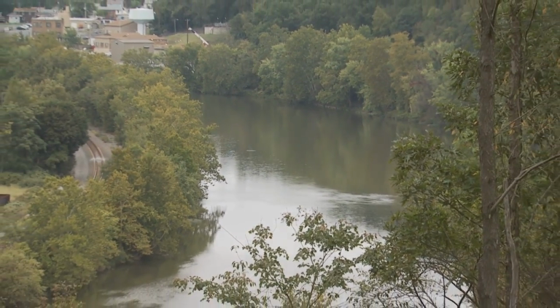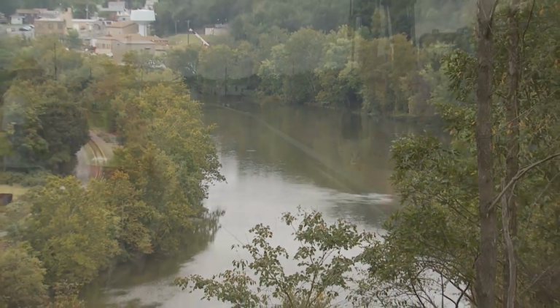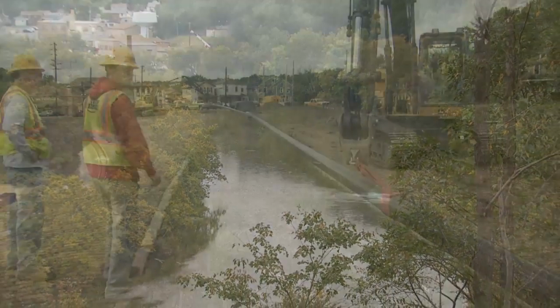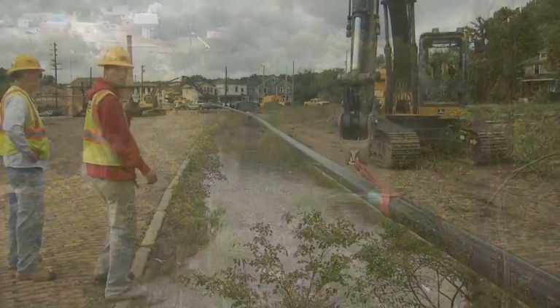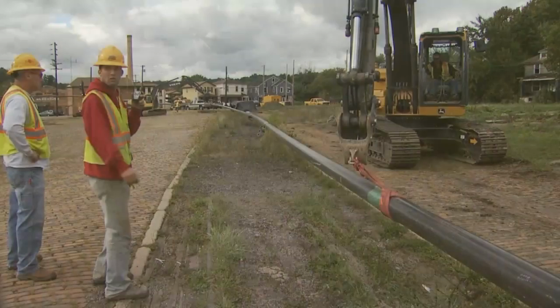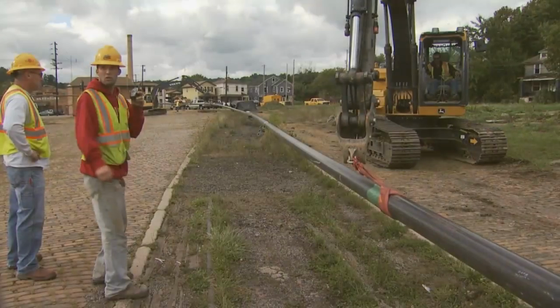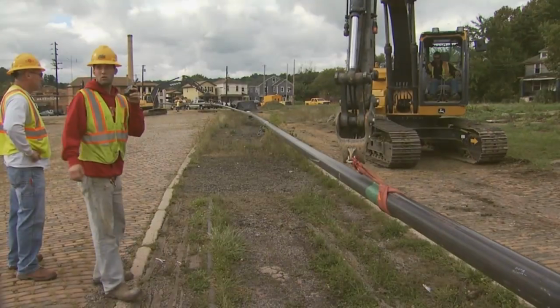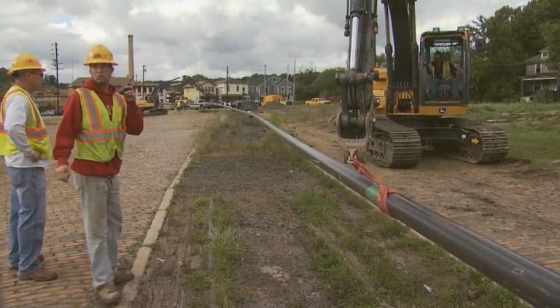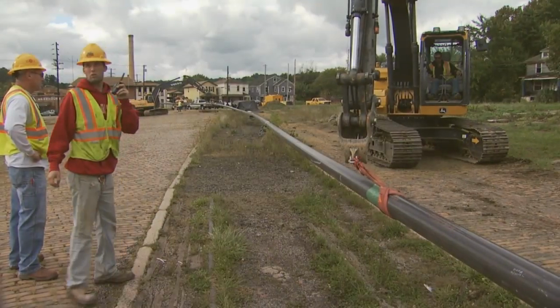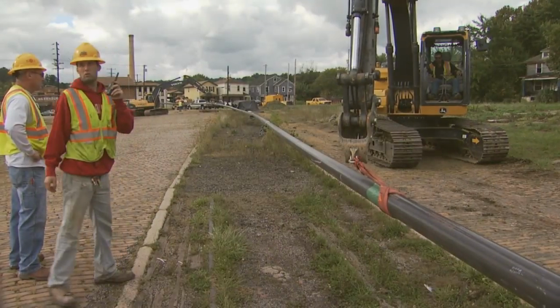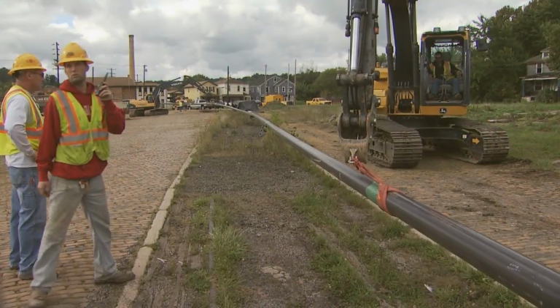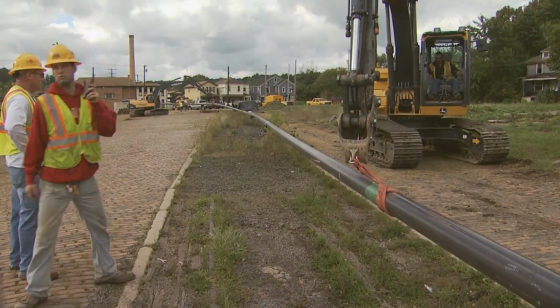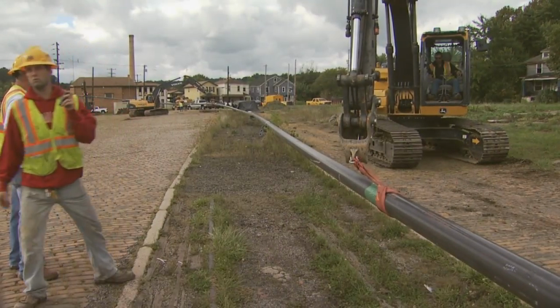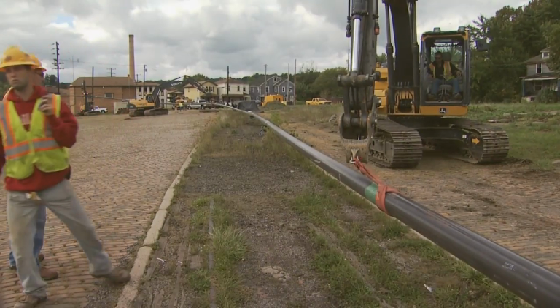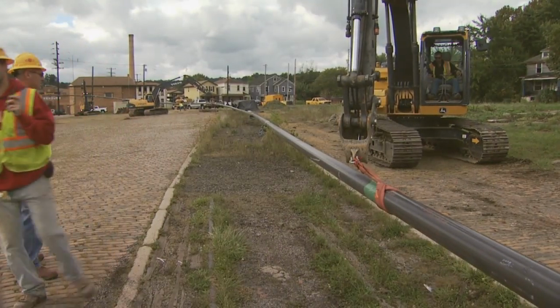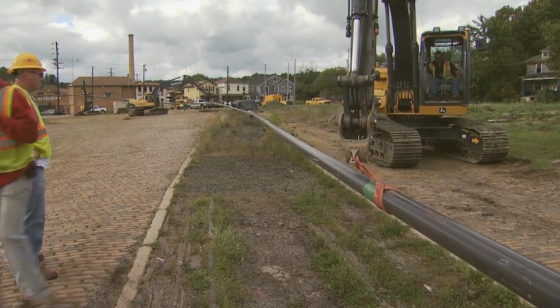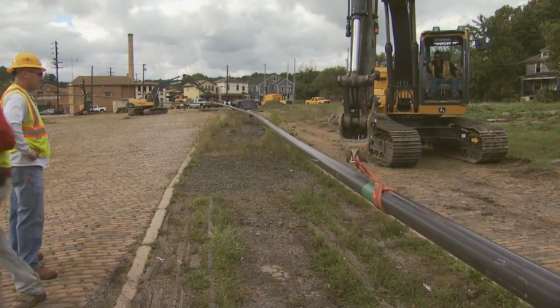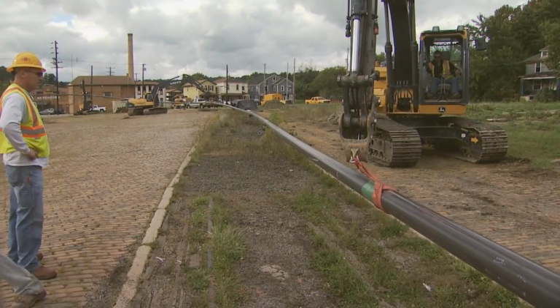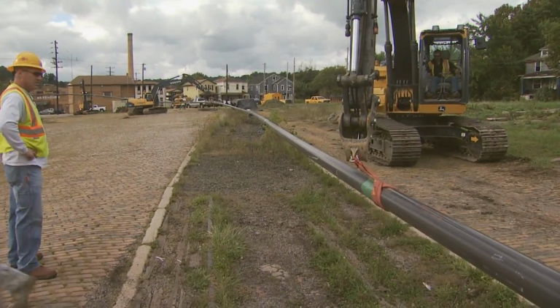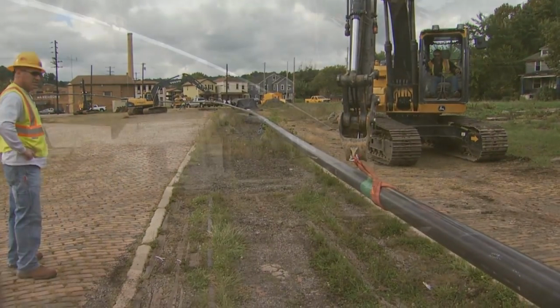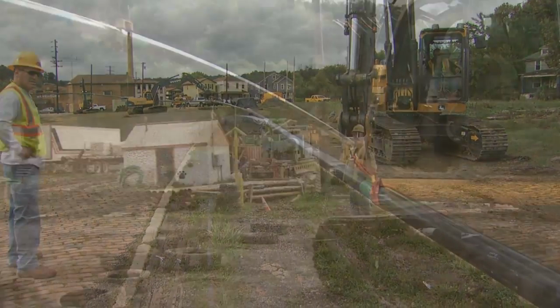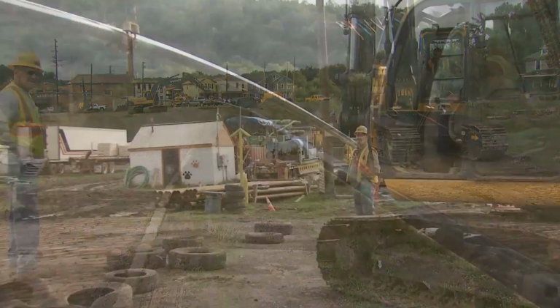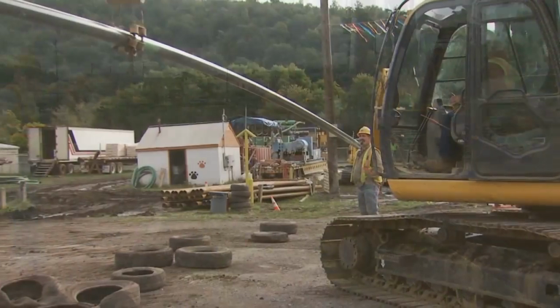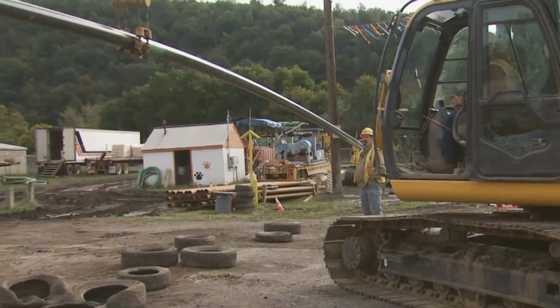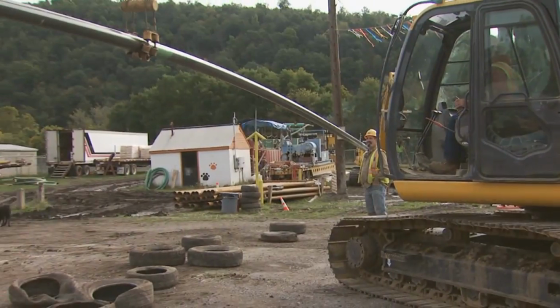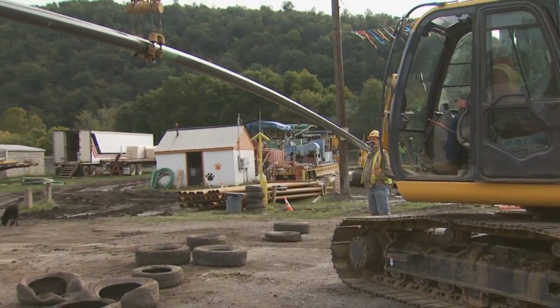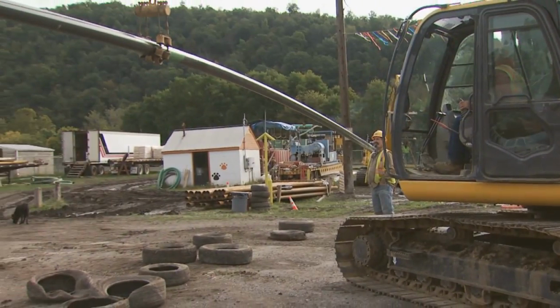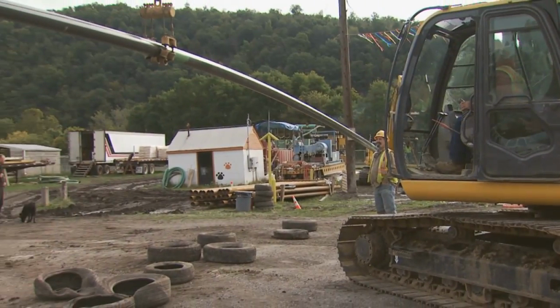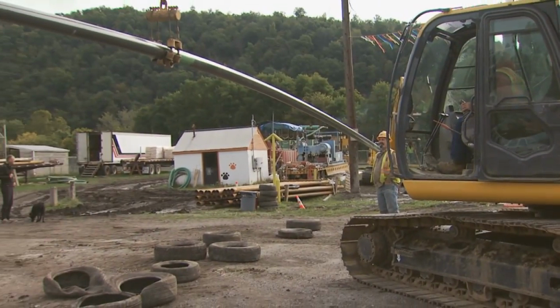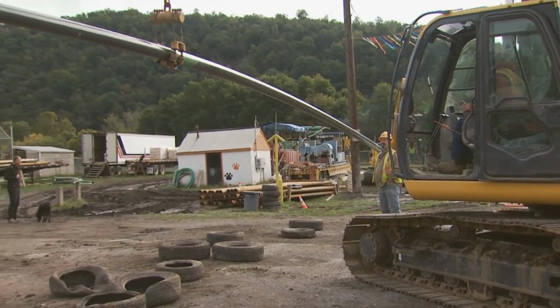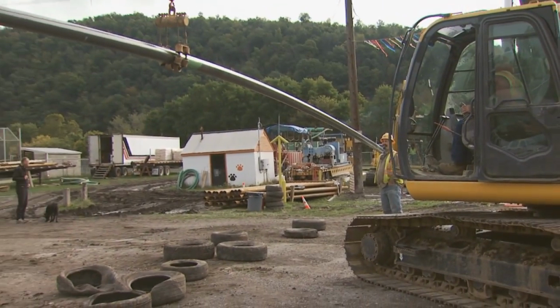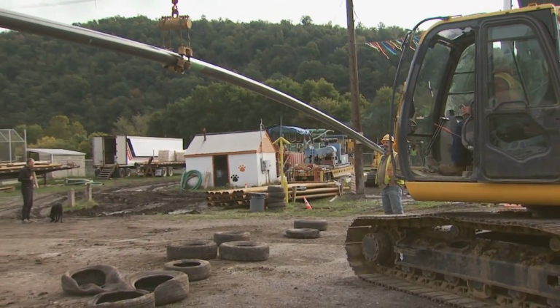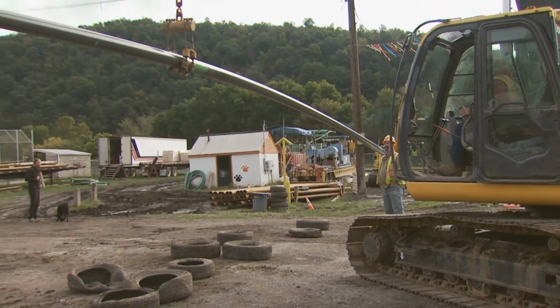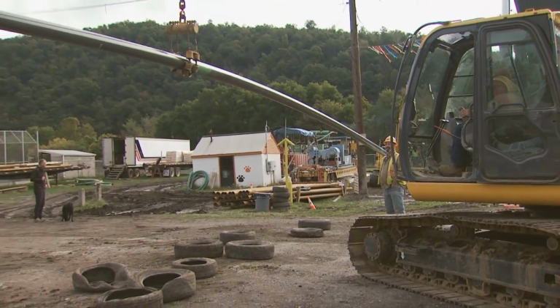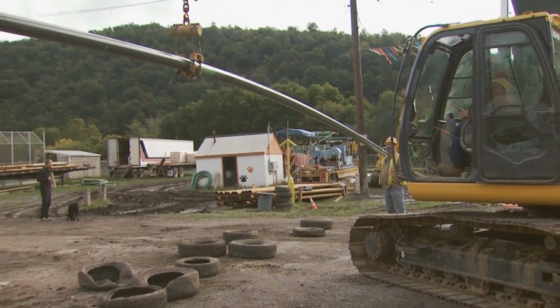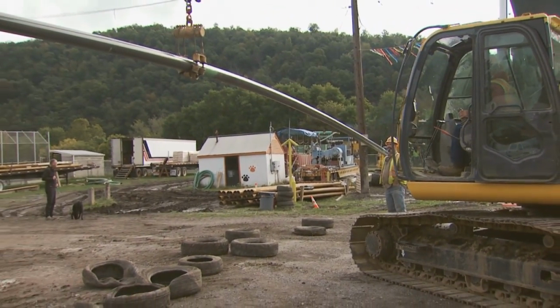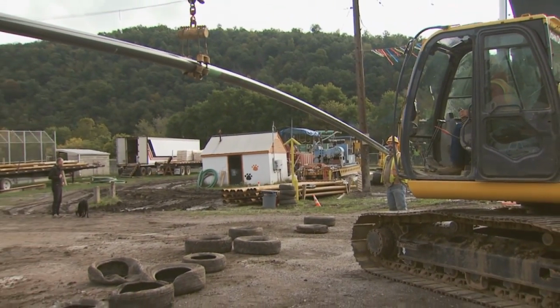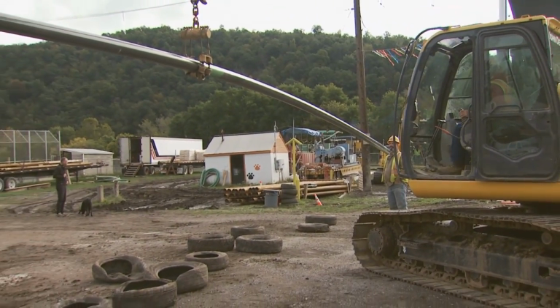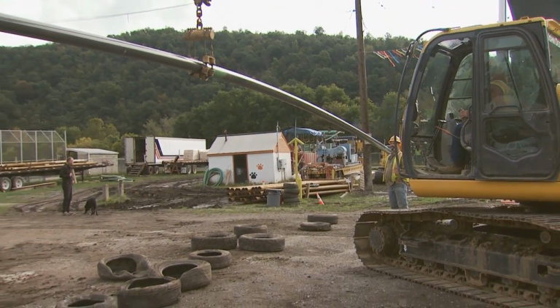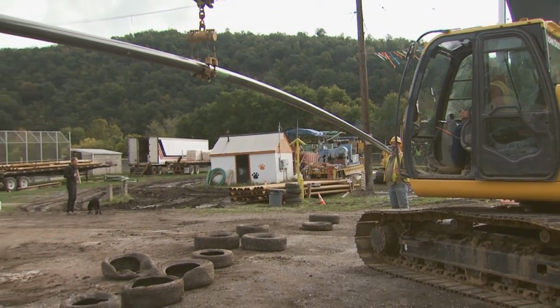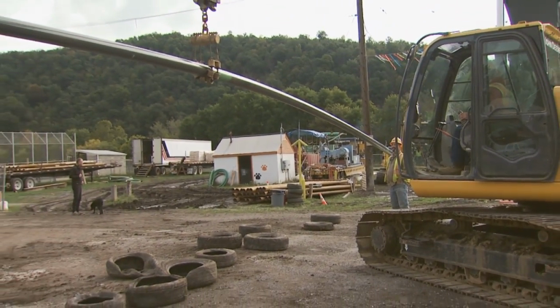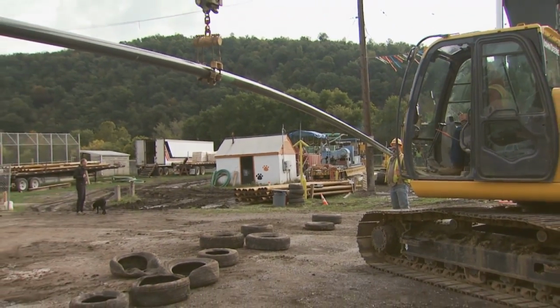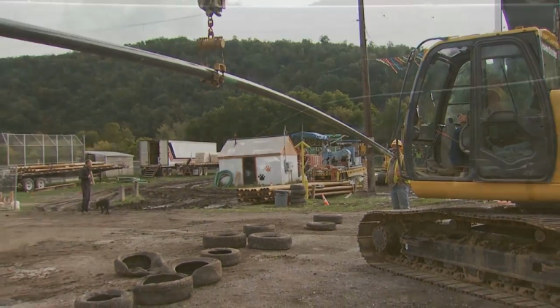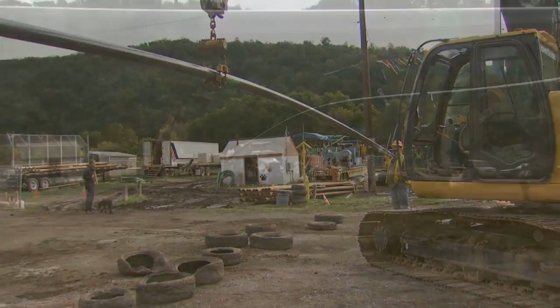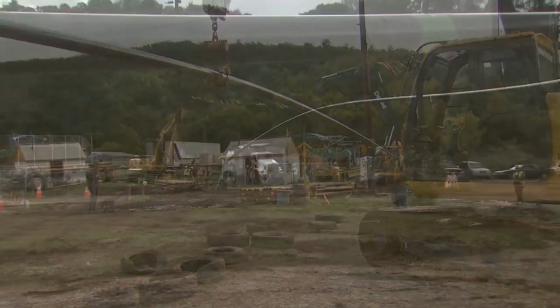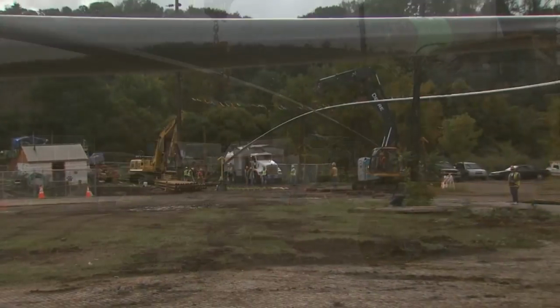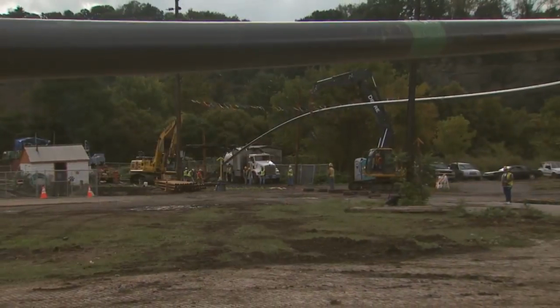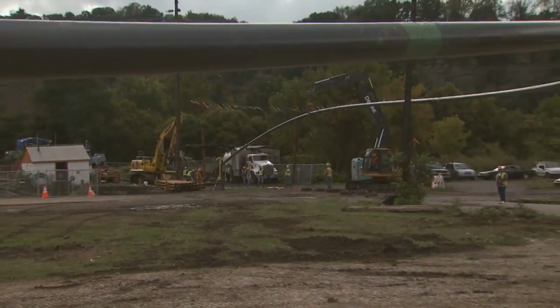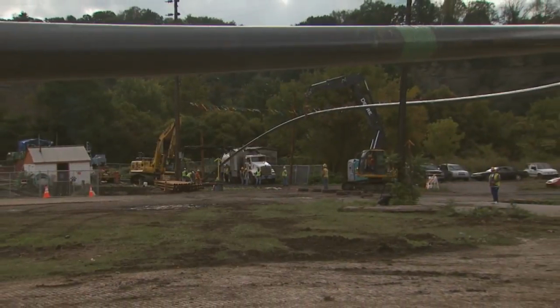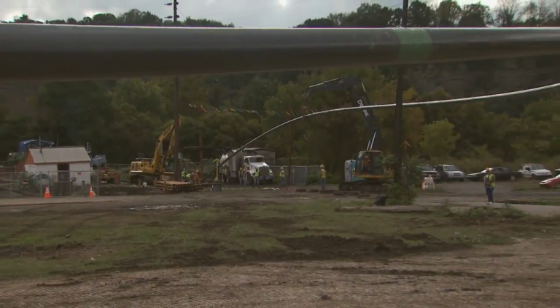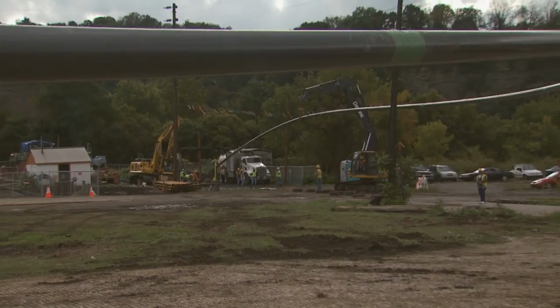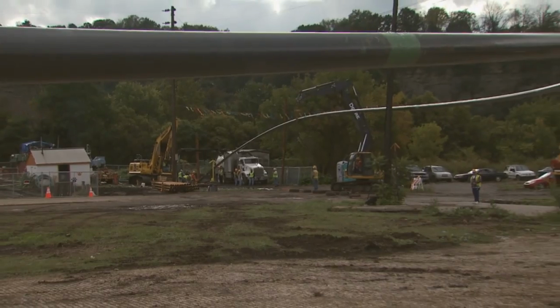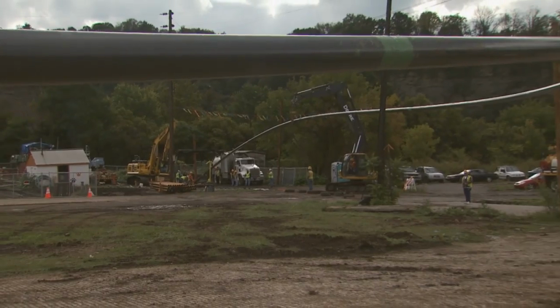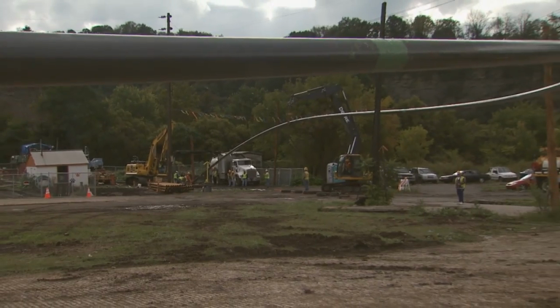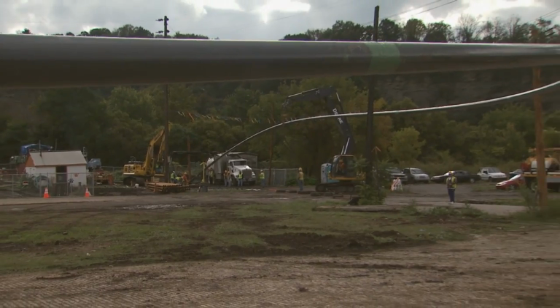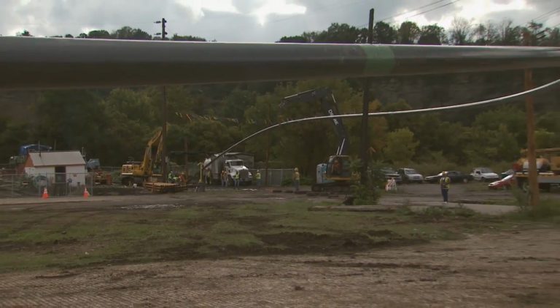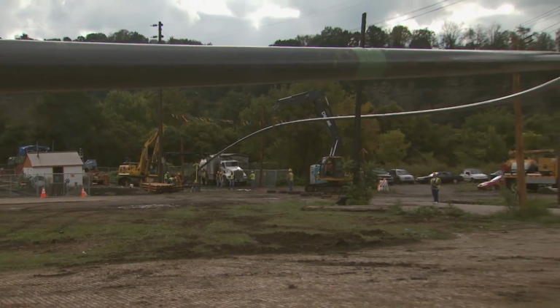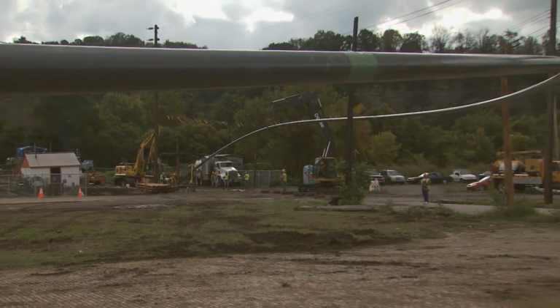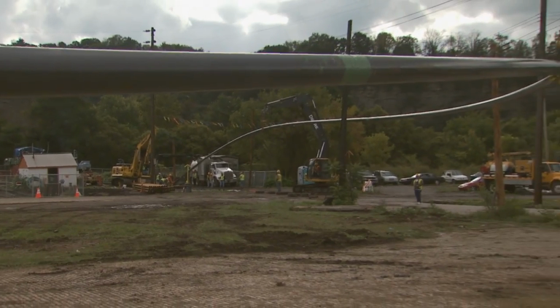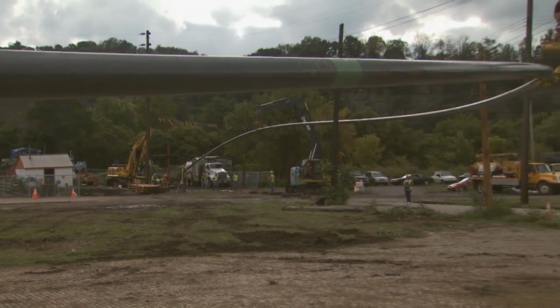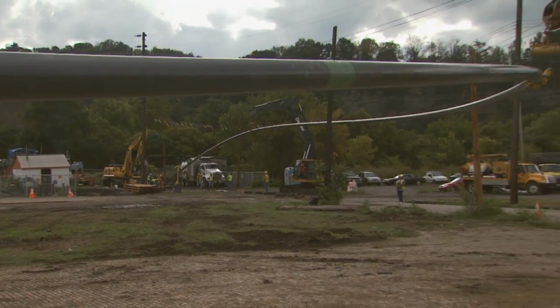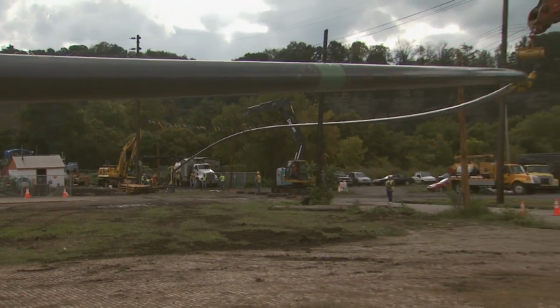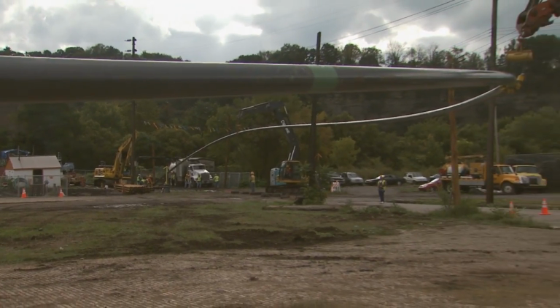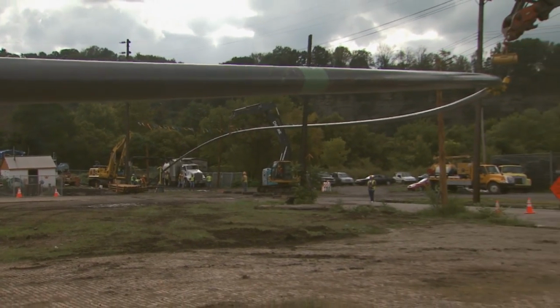Coordination is one of the biggest parts. You have four operators and four different machines all holding the pipe. It's a dangerous situation — there's a lot of heavy pipe in the air.